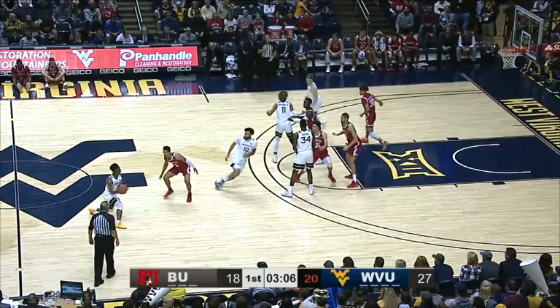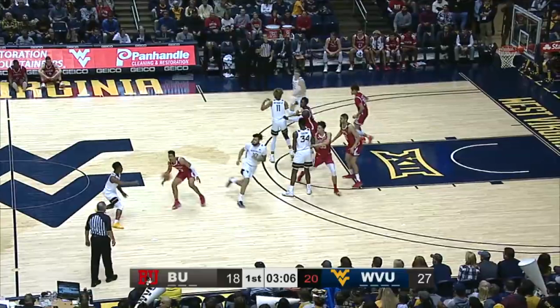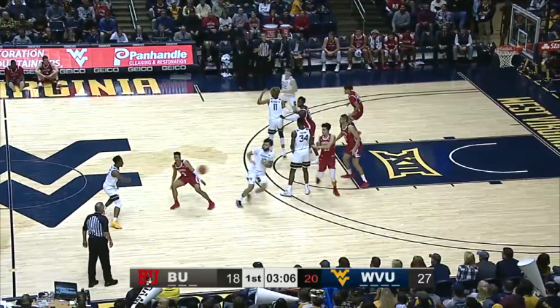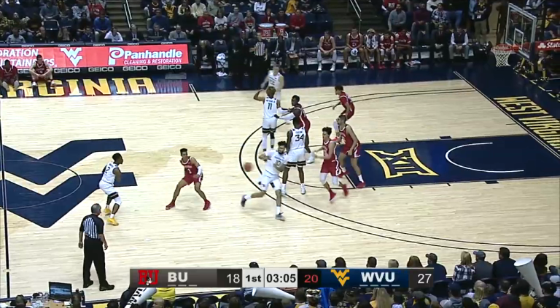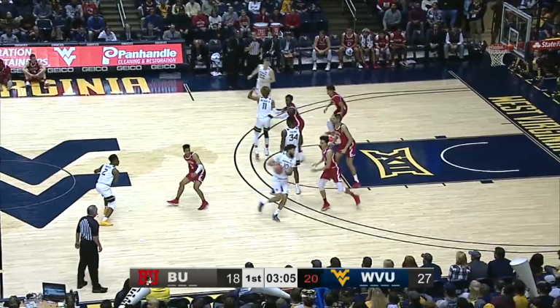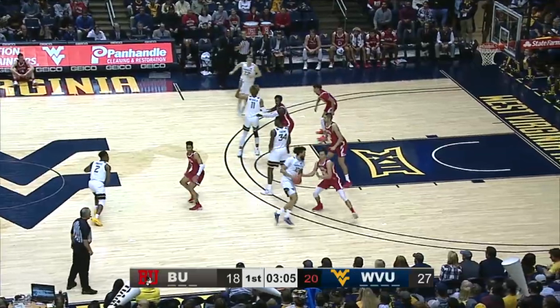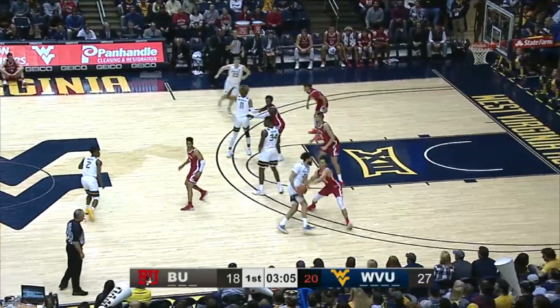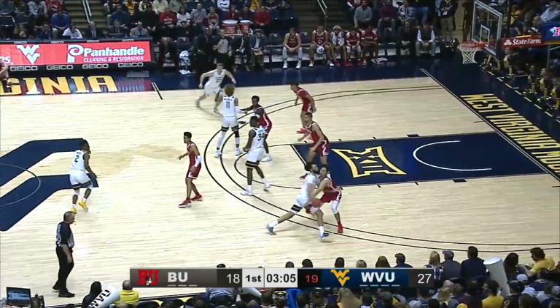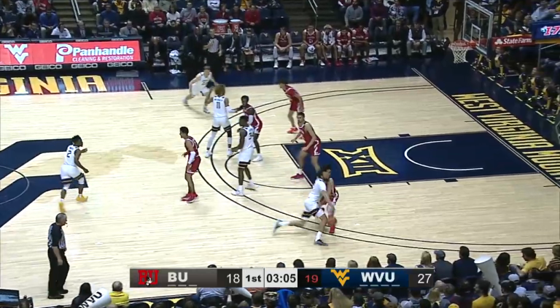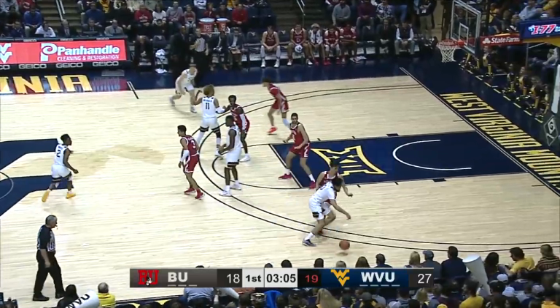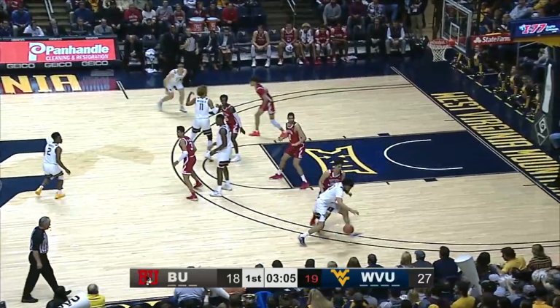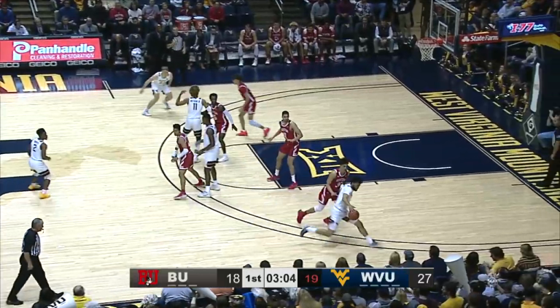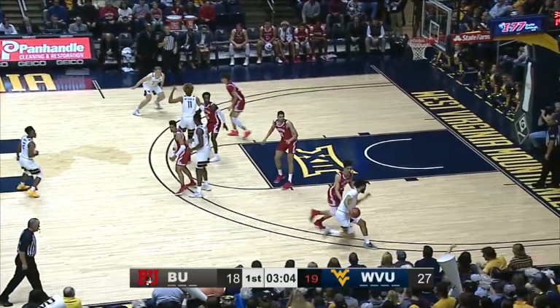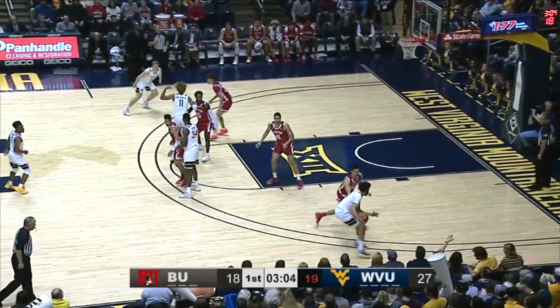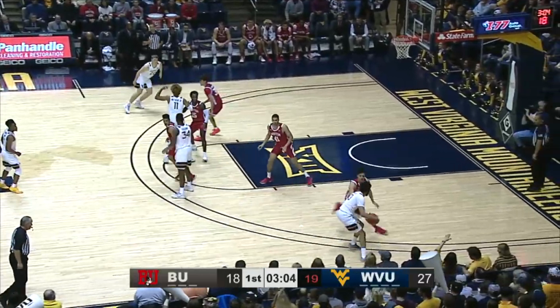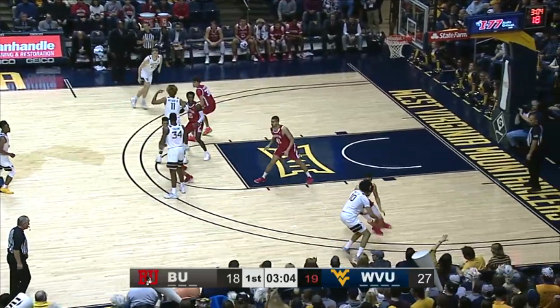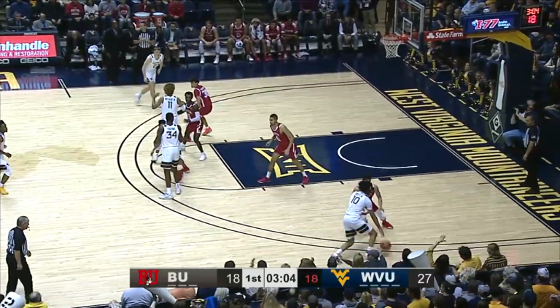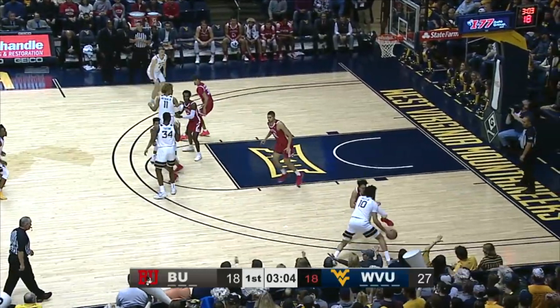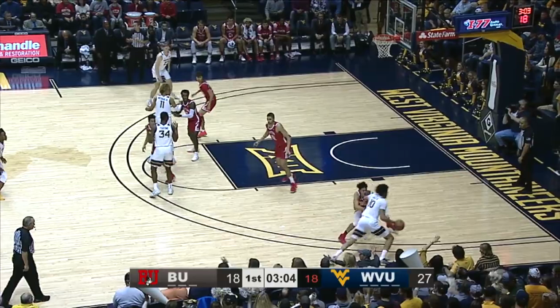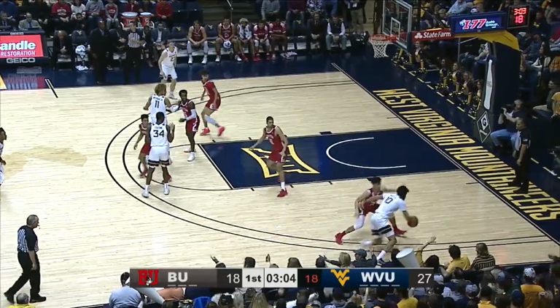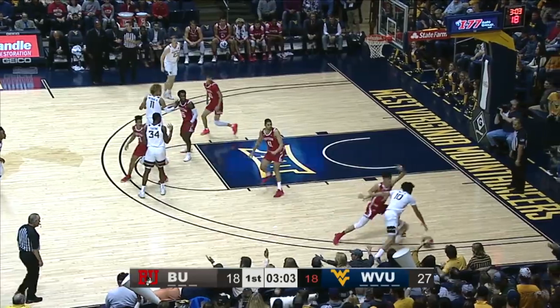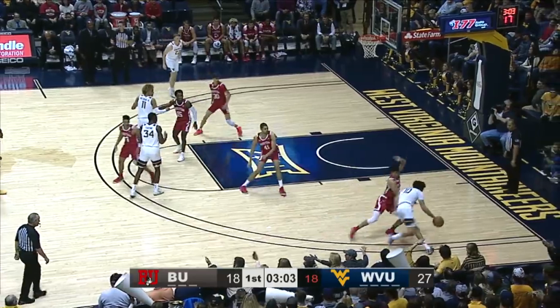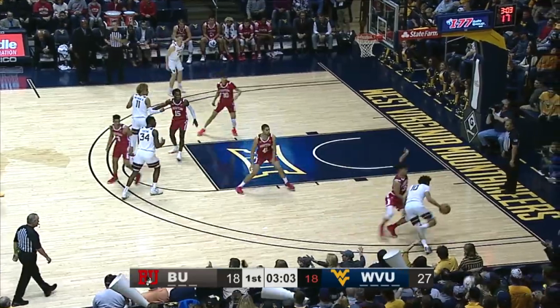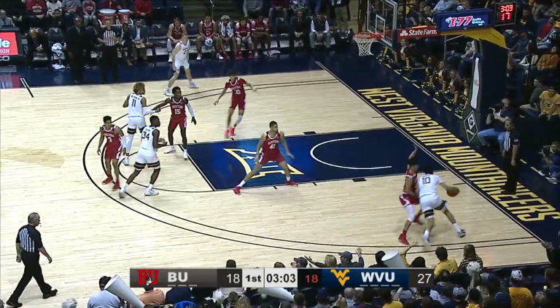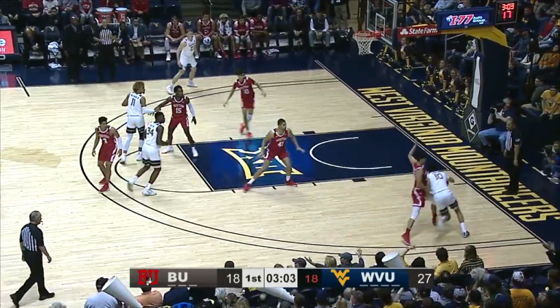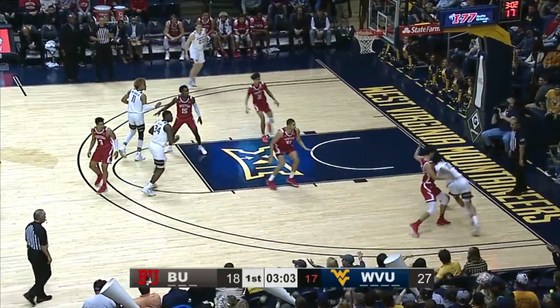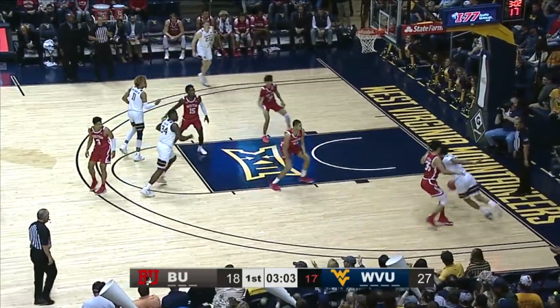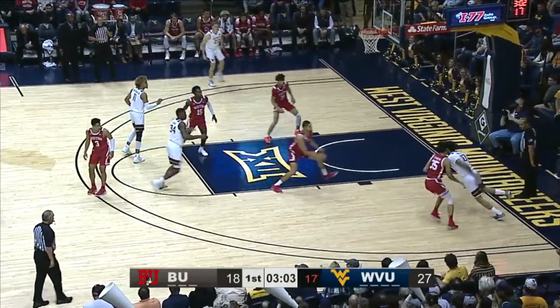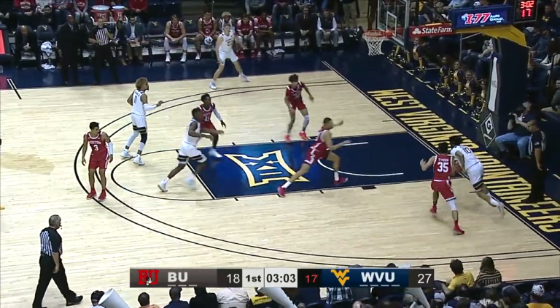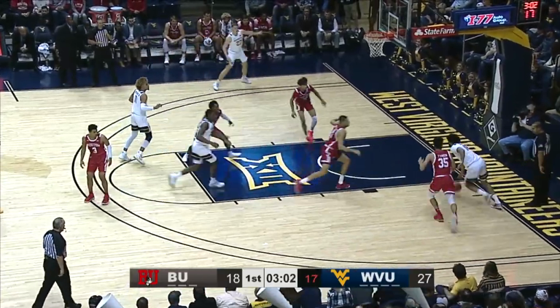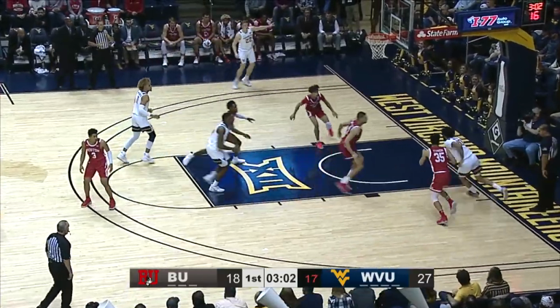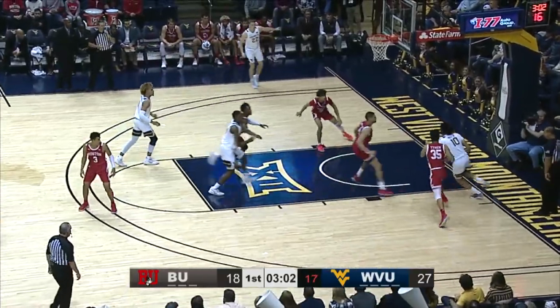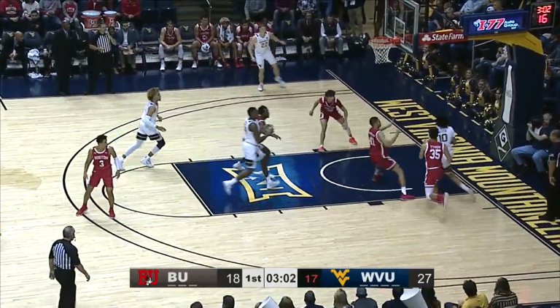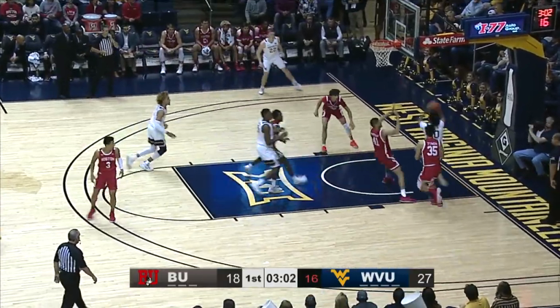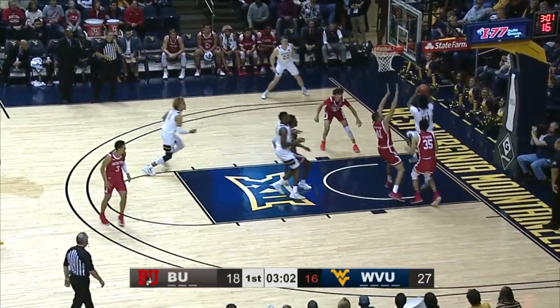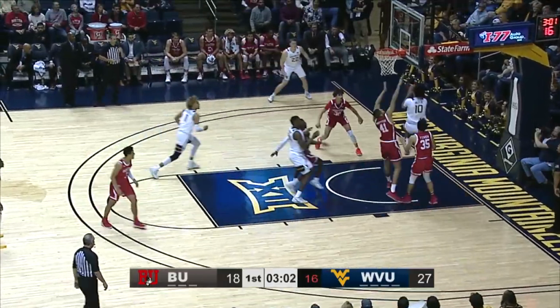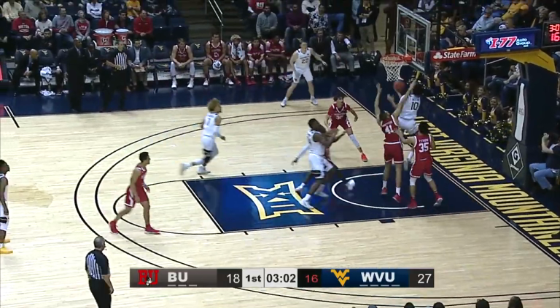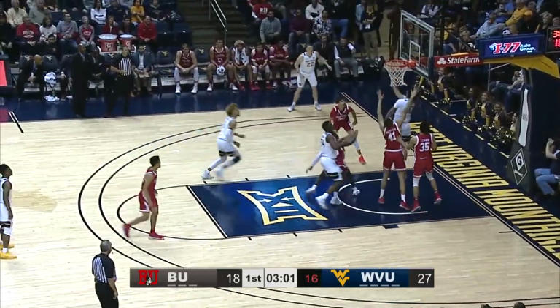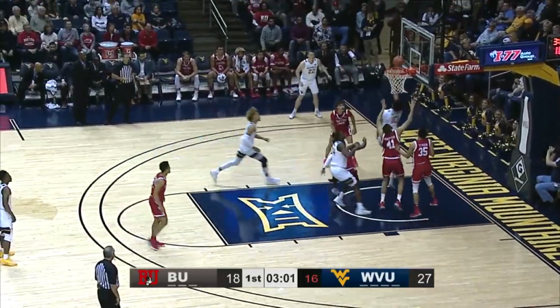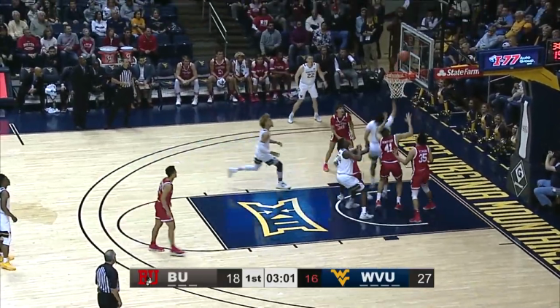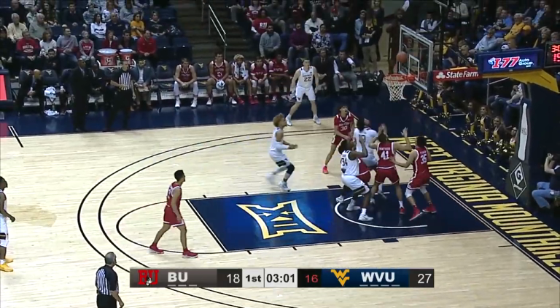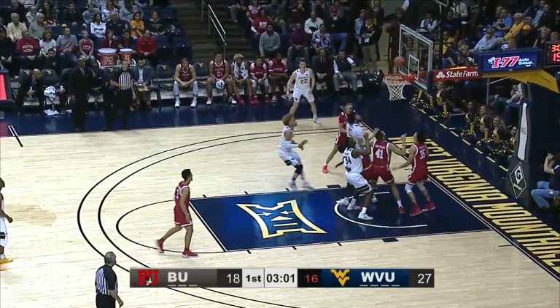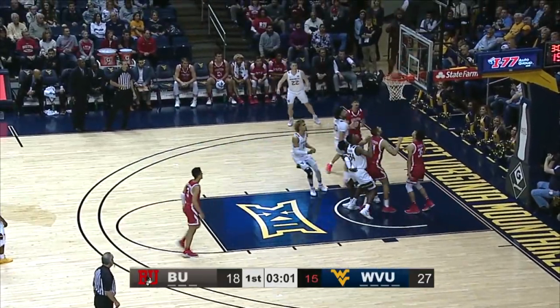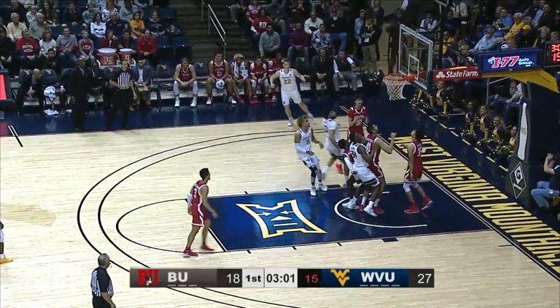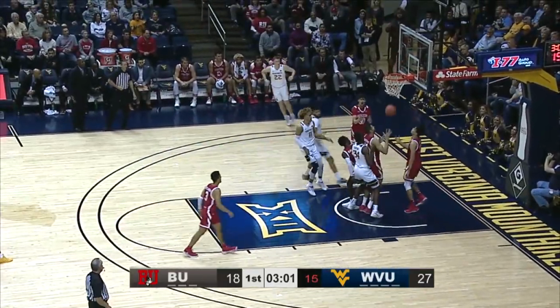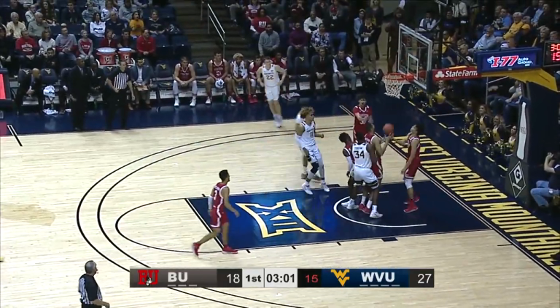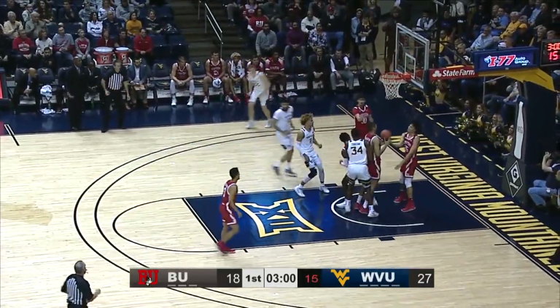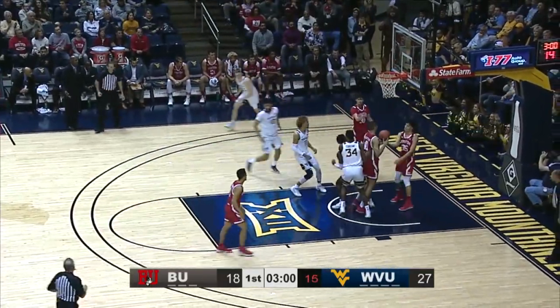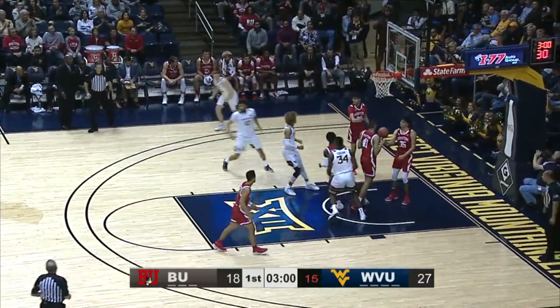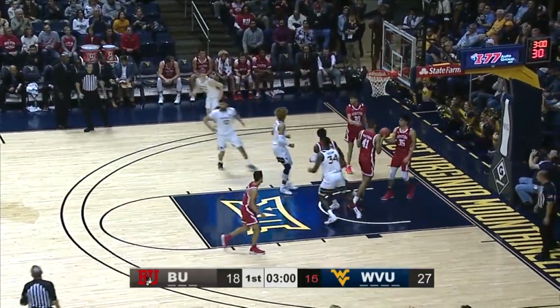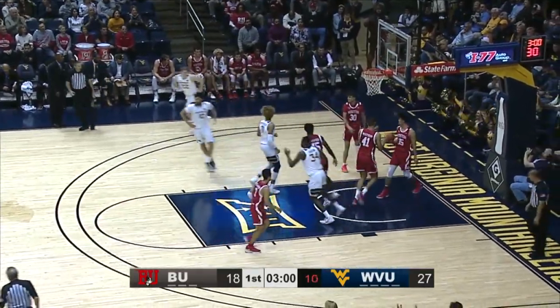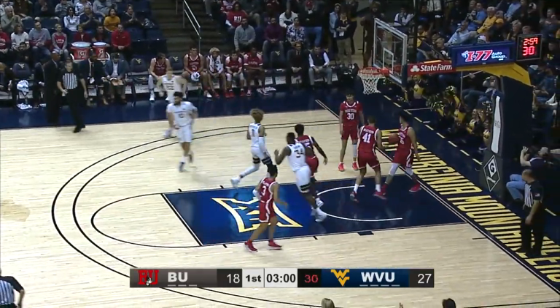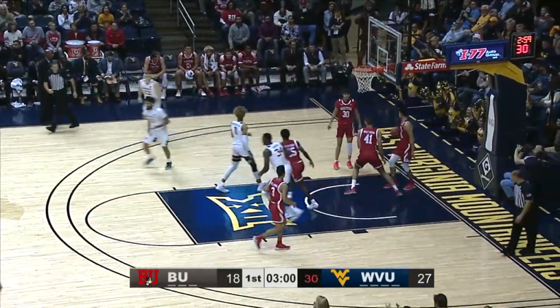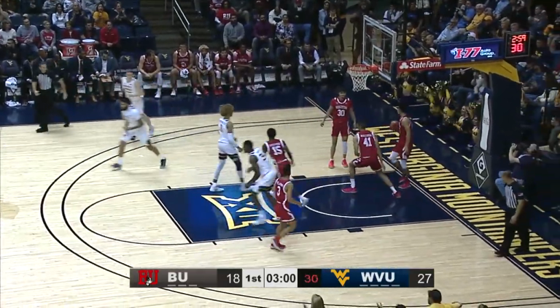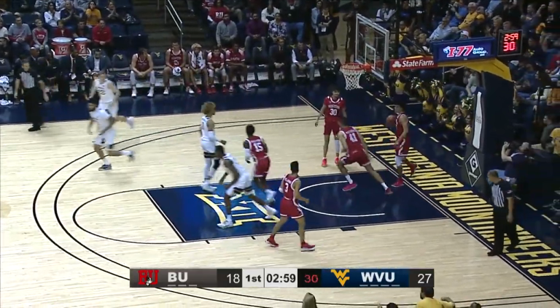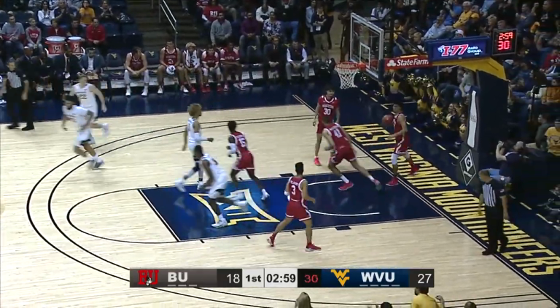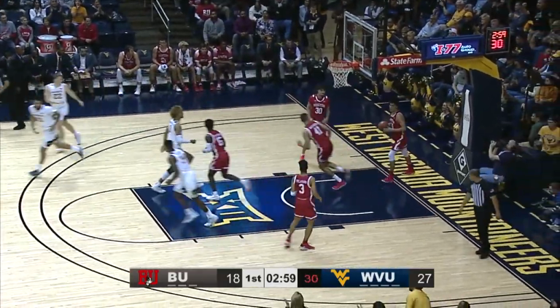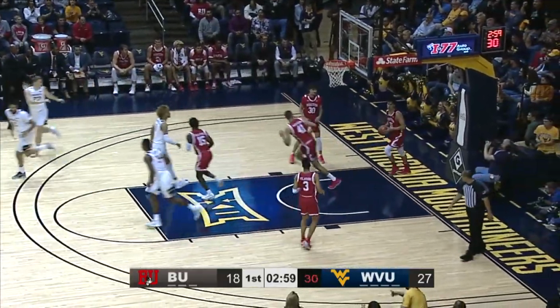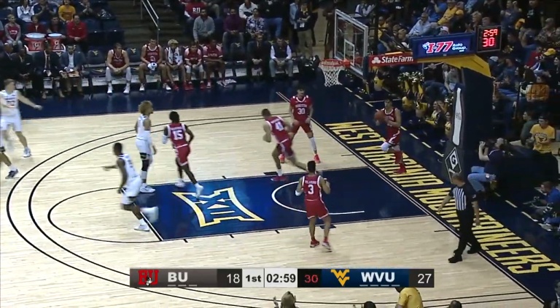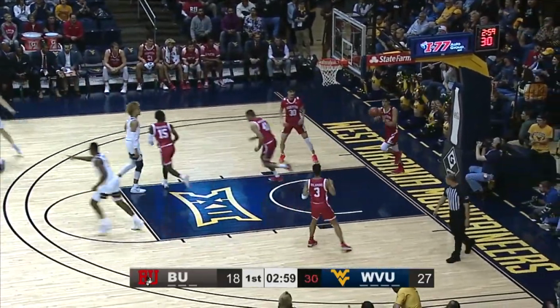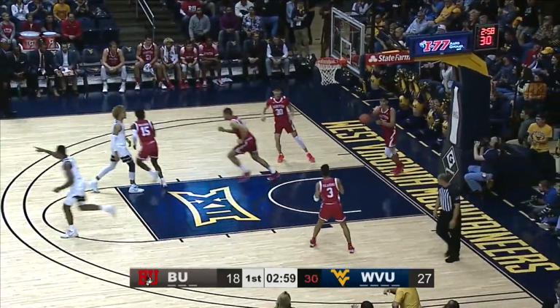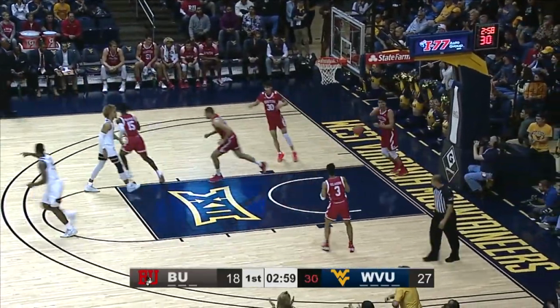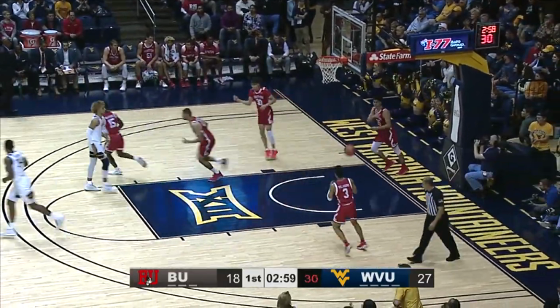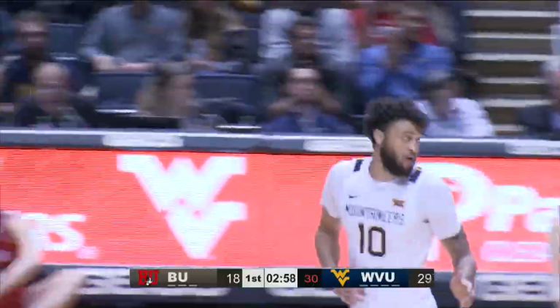His half-court set, gets it to Haley, Haley with the ball, takes it down the right baseline, underneath the bucket, reverse layup, got it! Wow, what a play by Jermaine Haley.